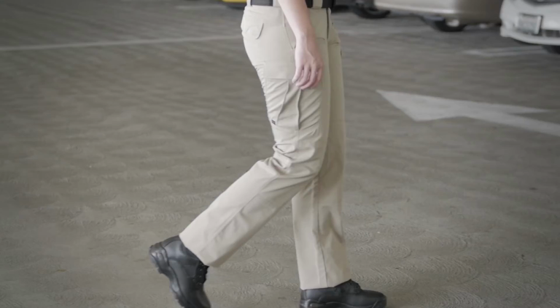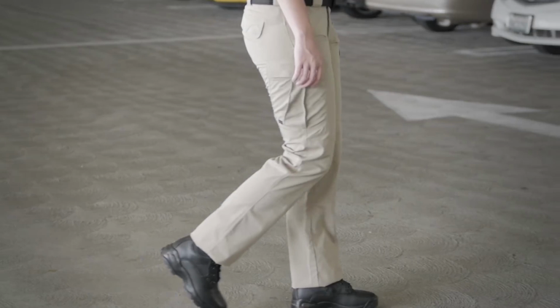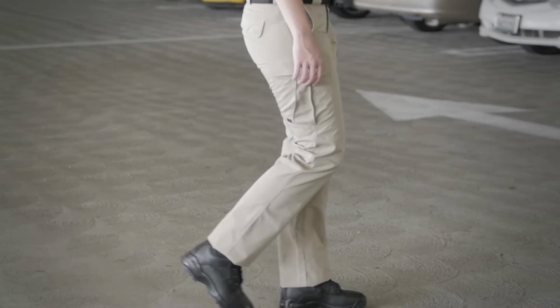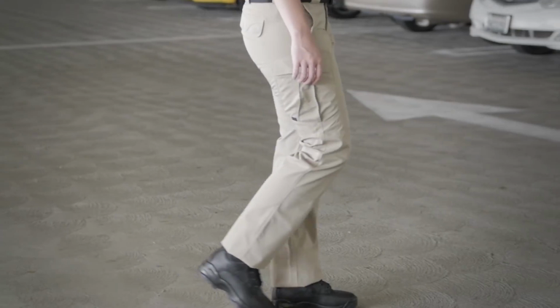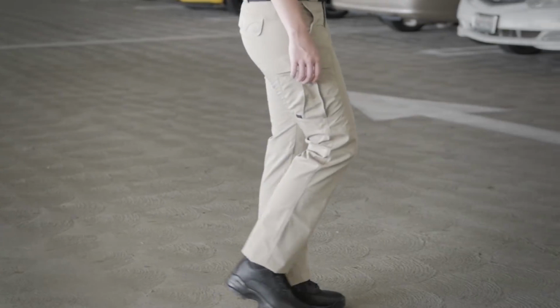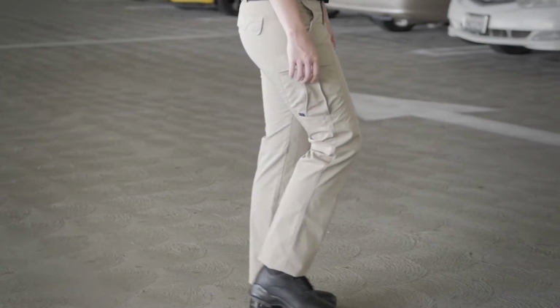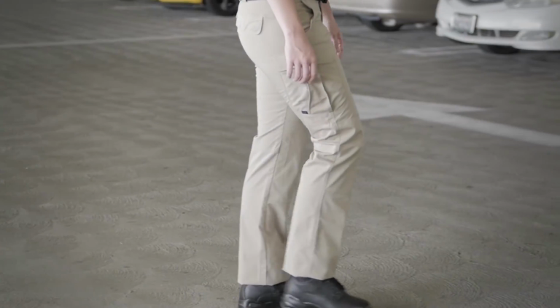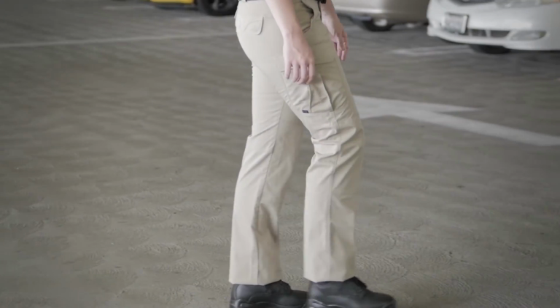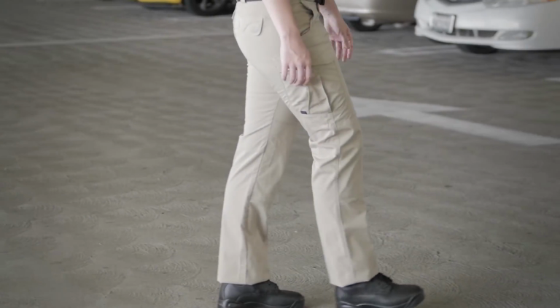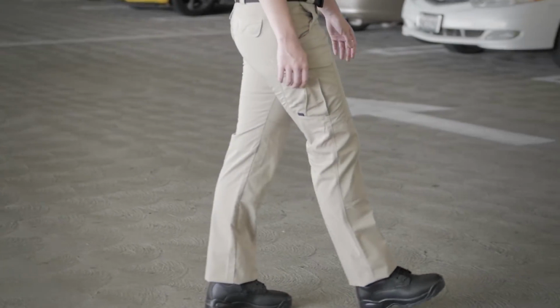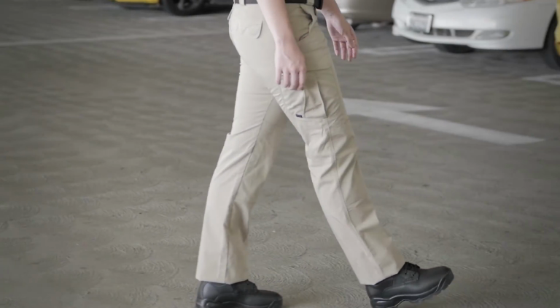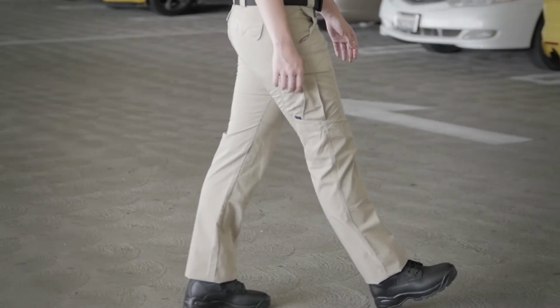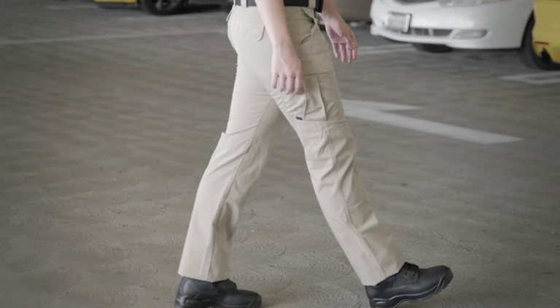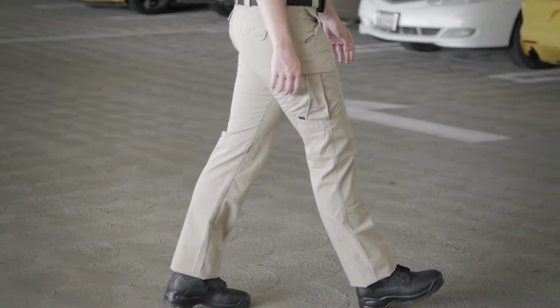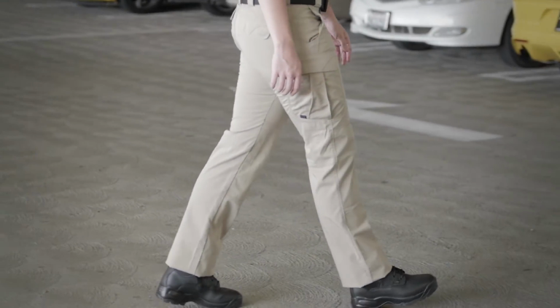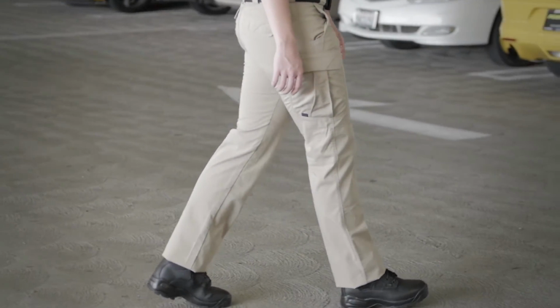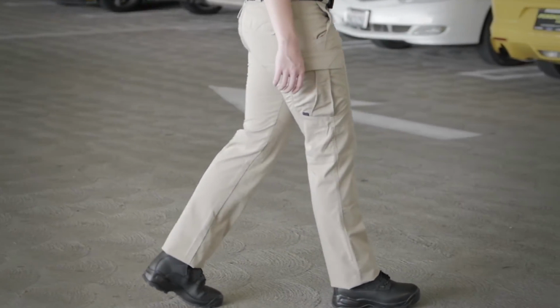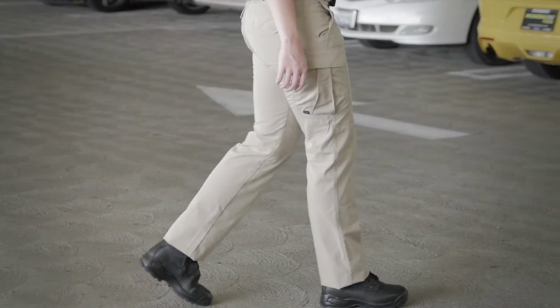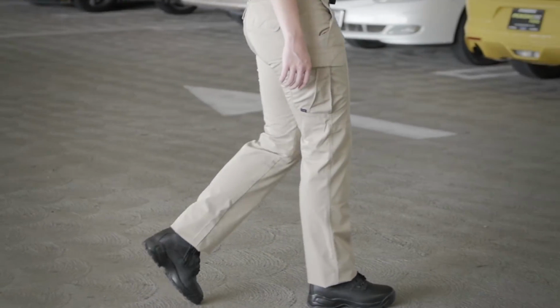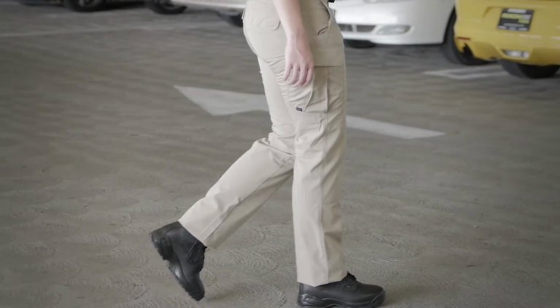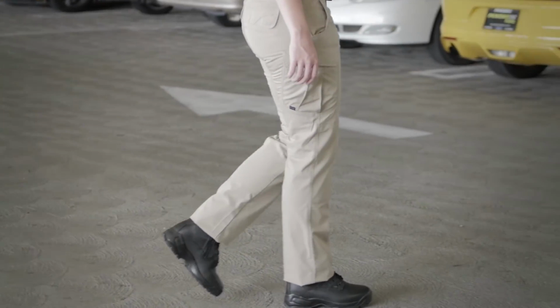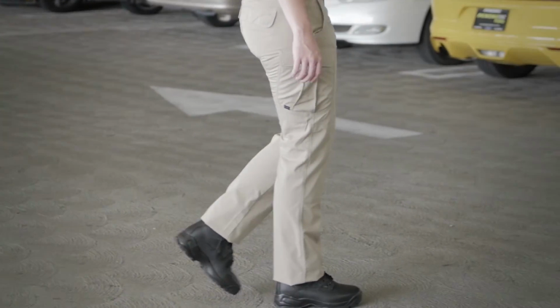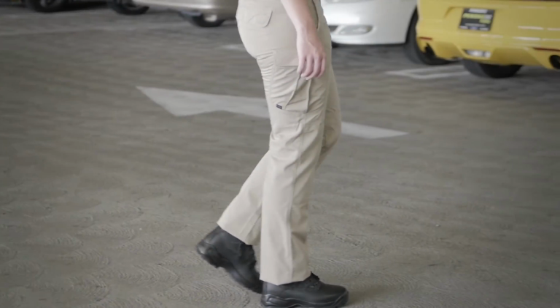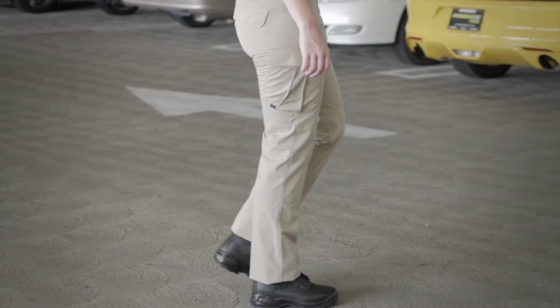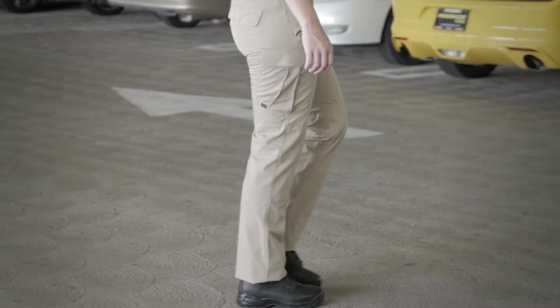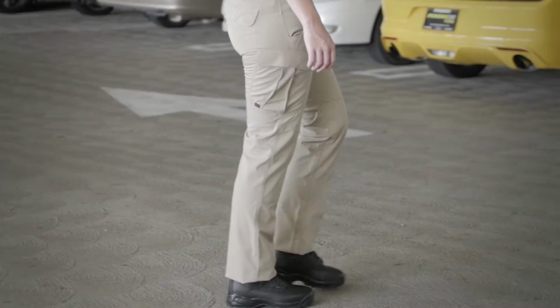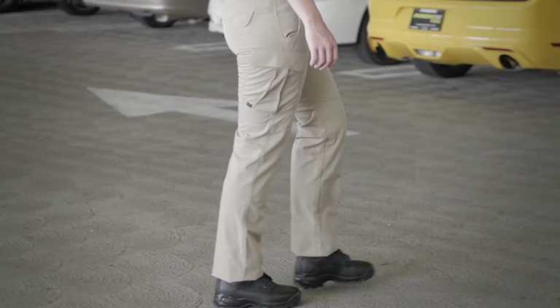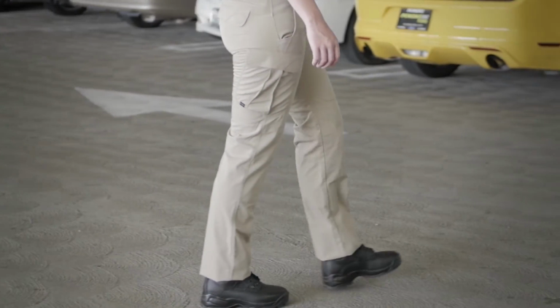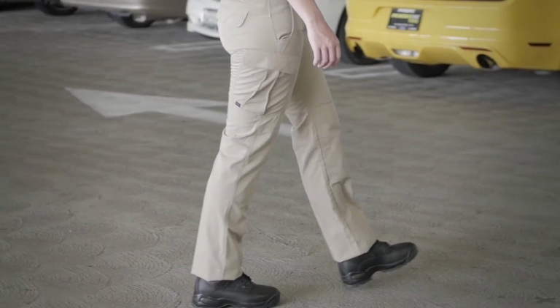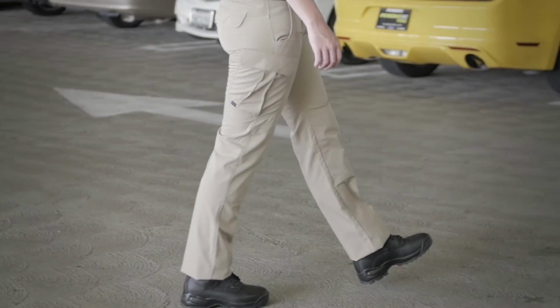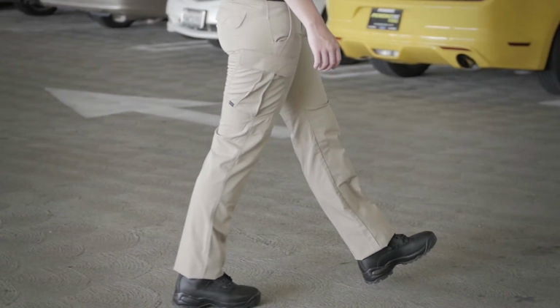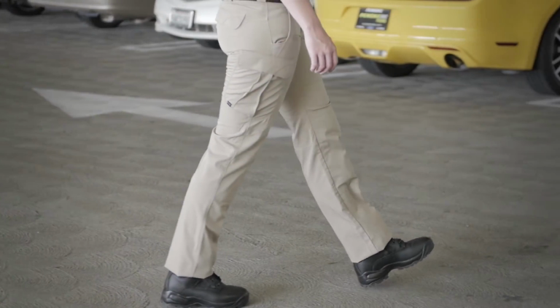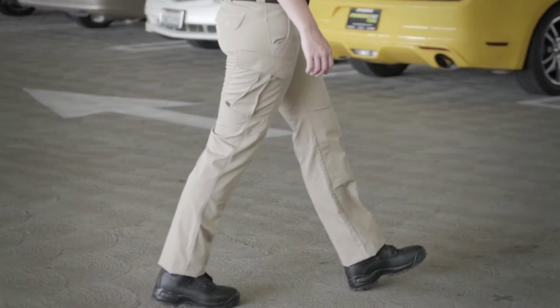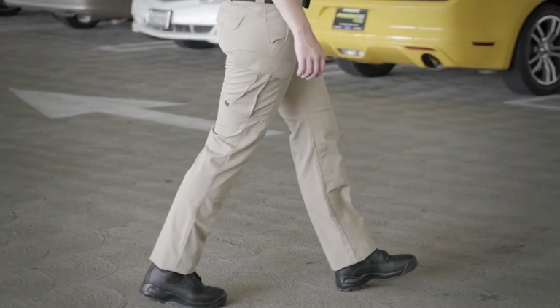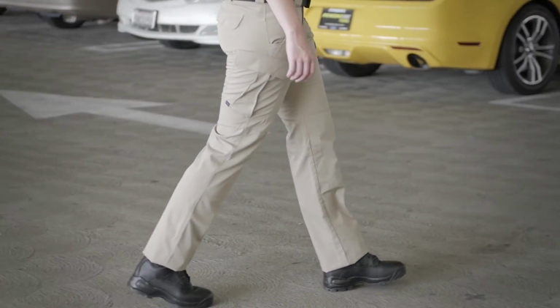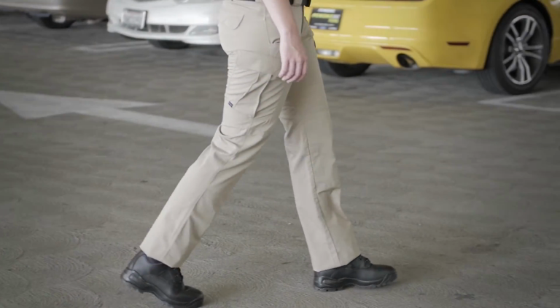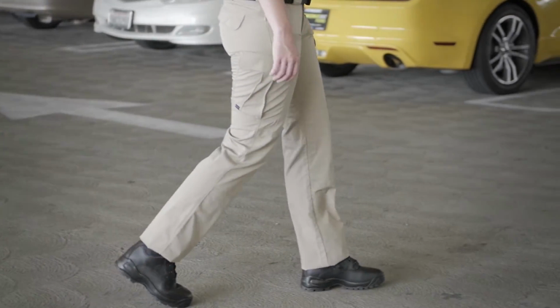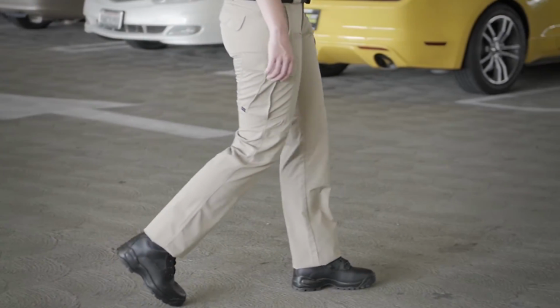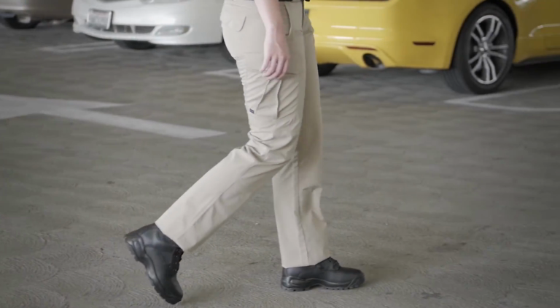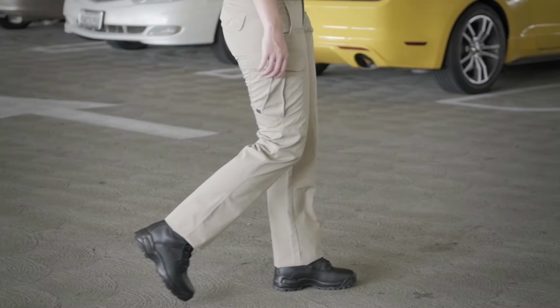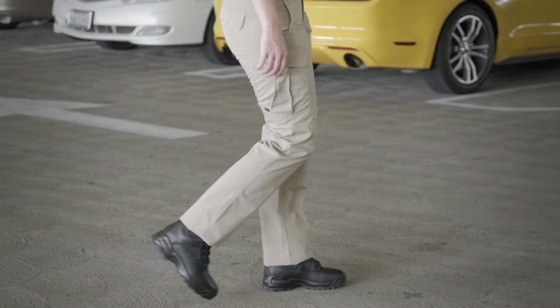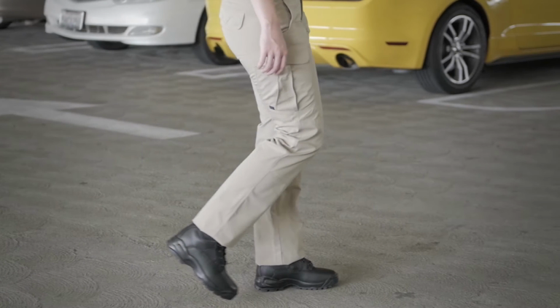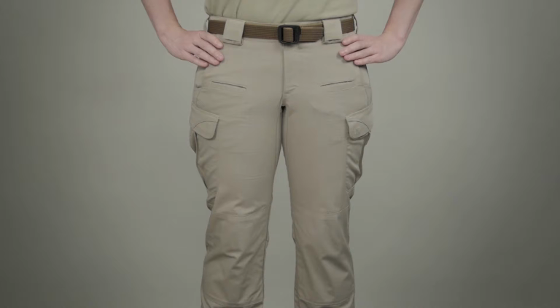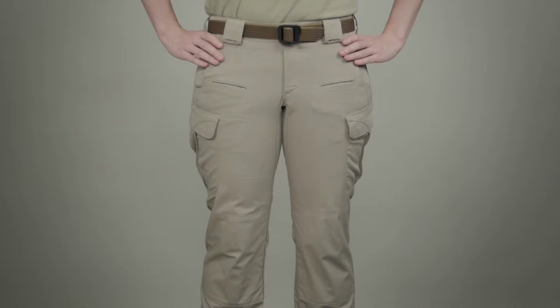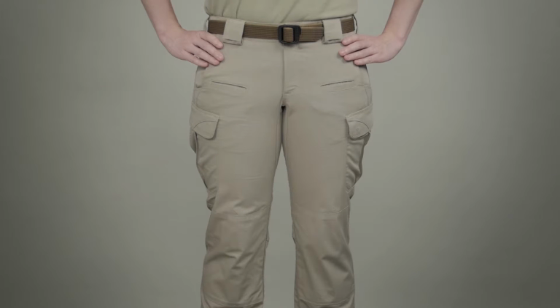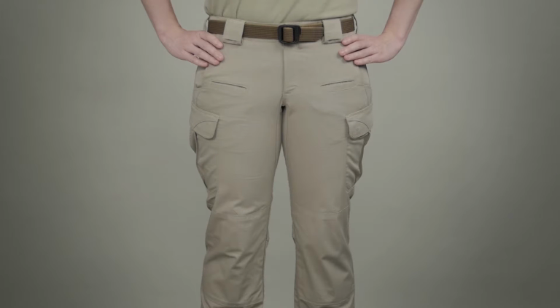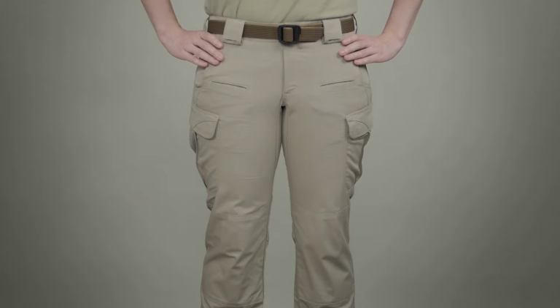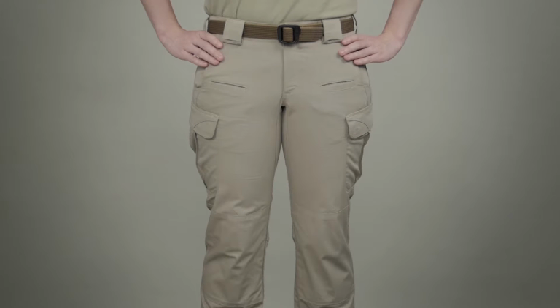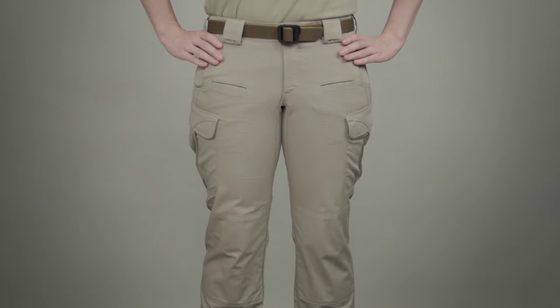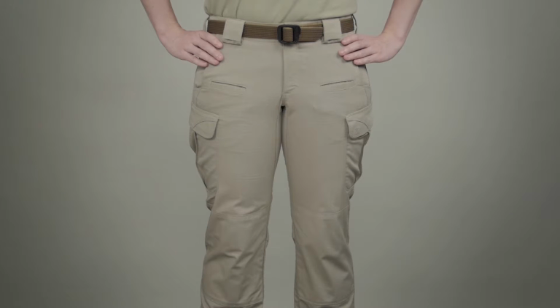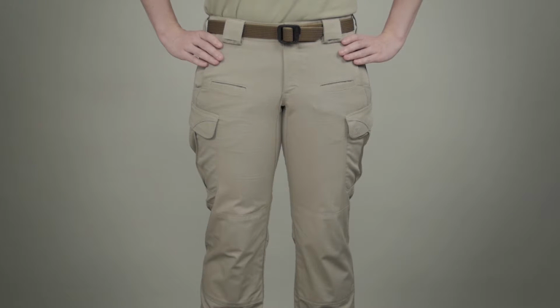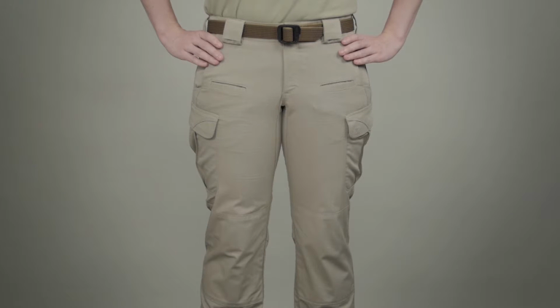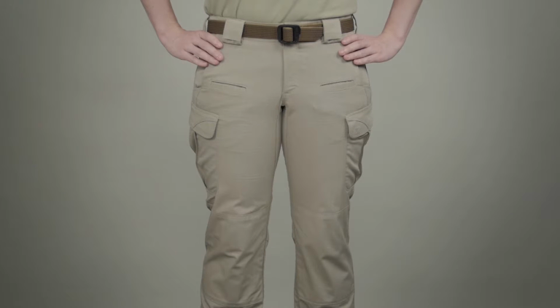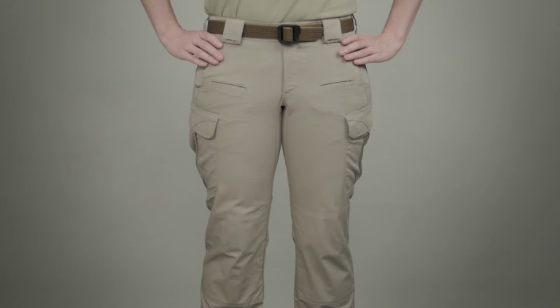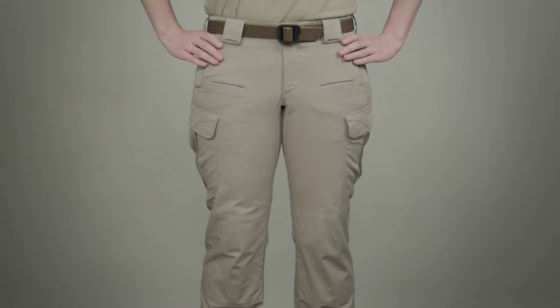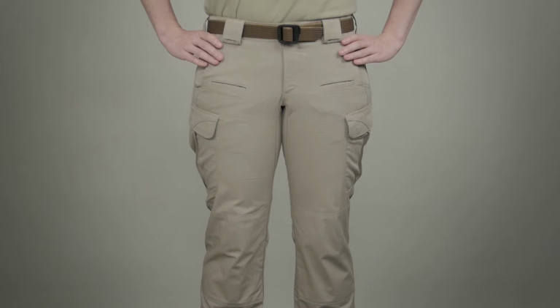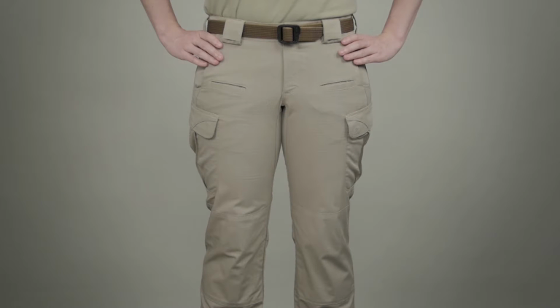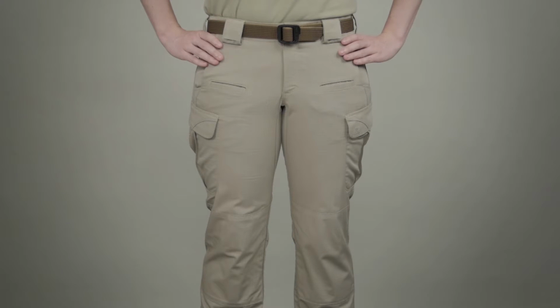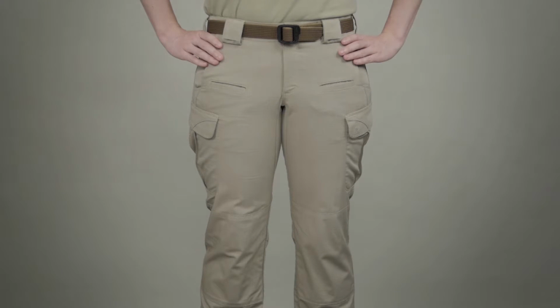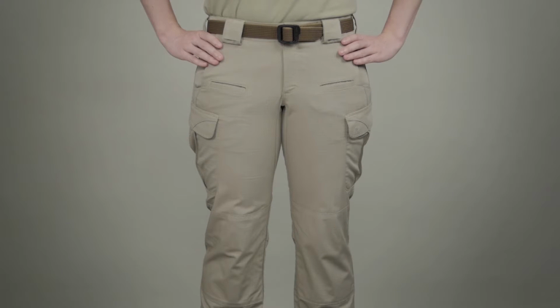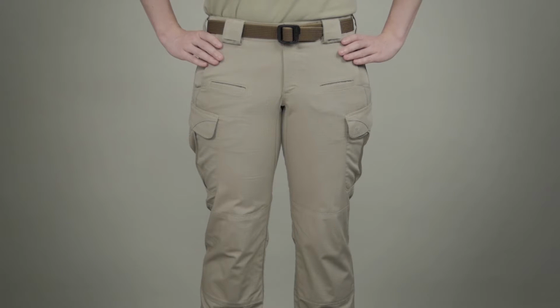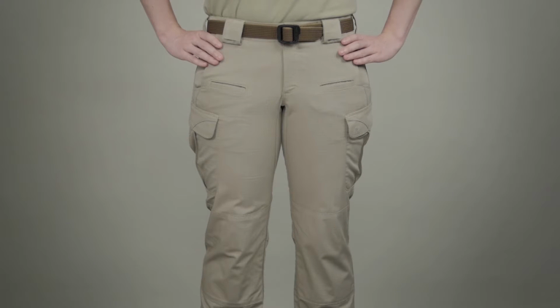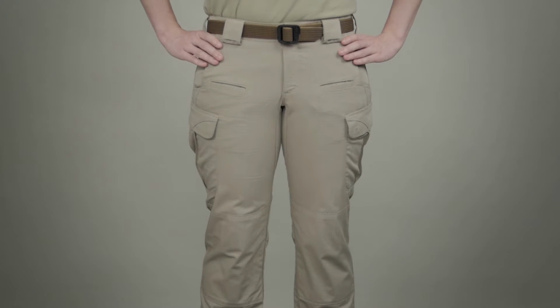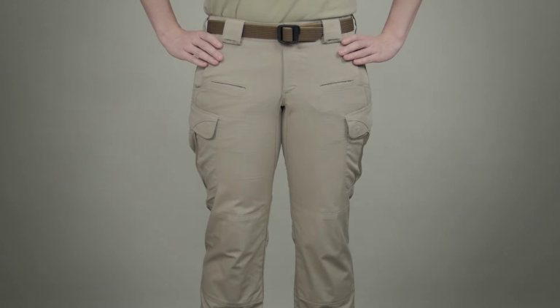This pant provides a comfortable fitted appearance with amazing tactical features. This is the 5.11 Women's Strike Pant.